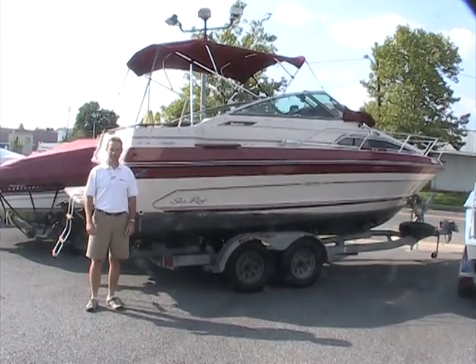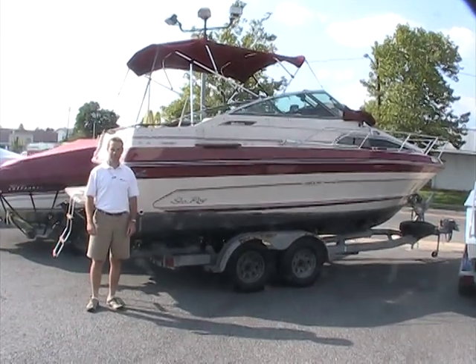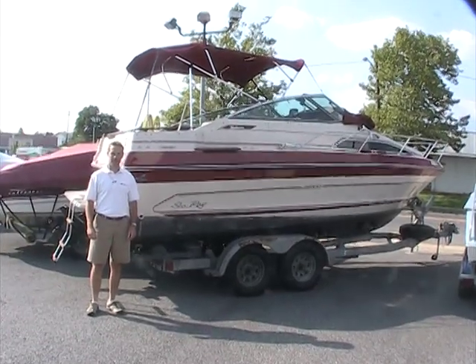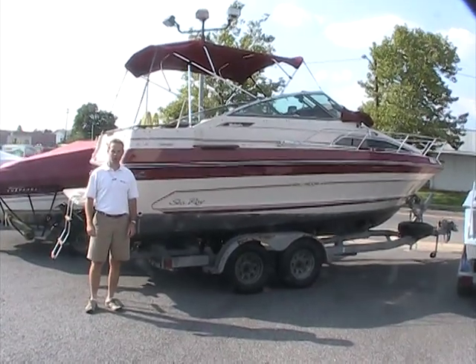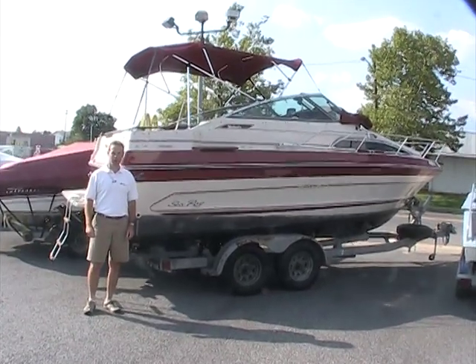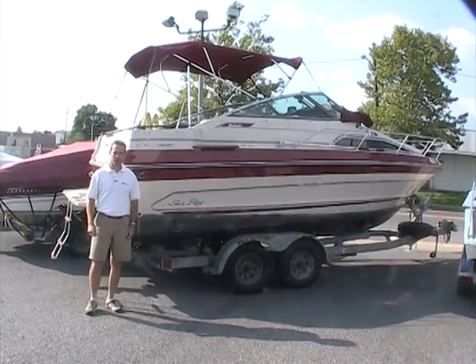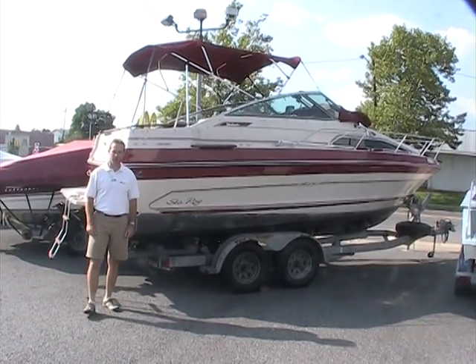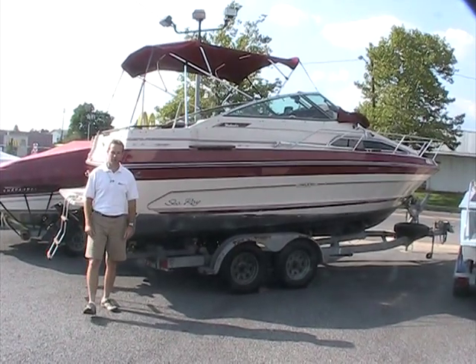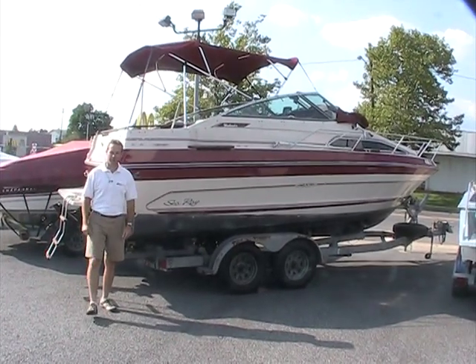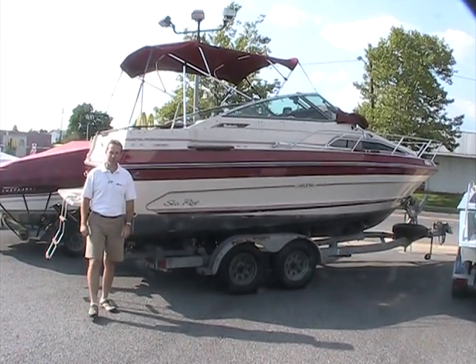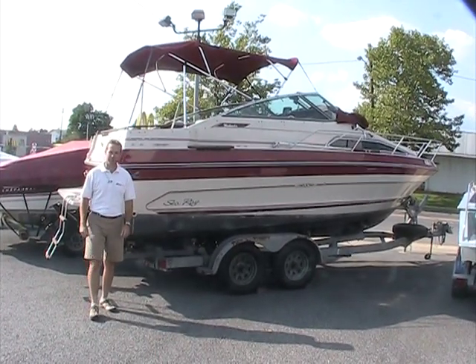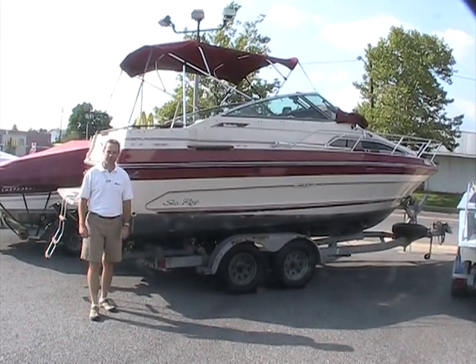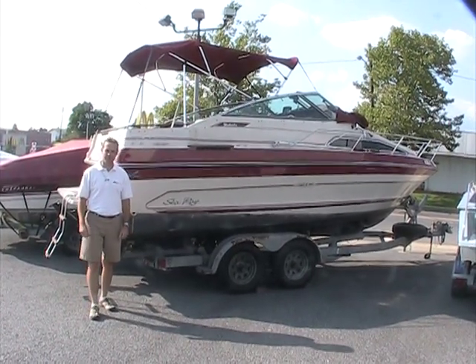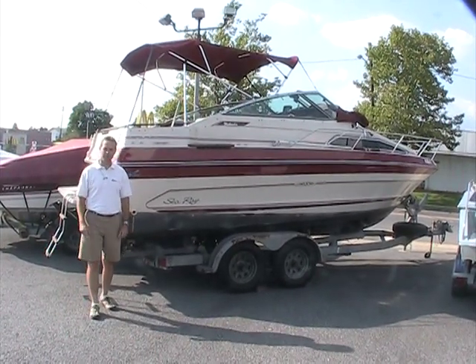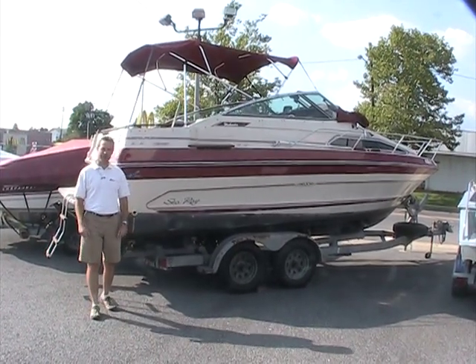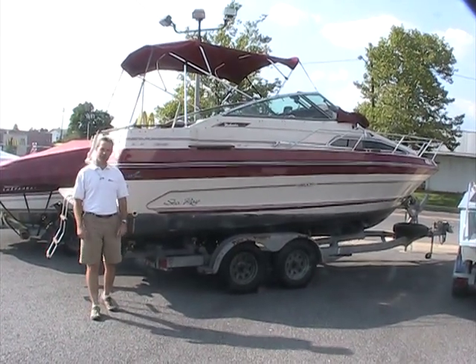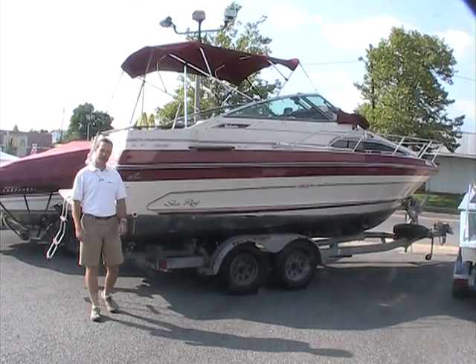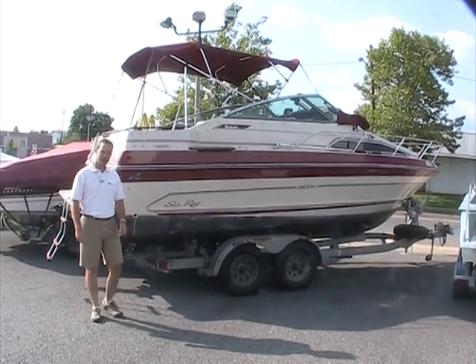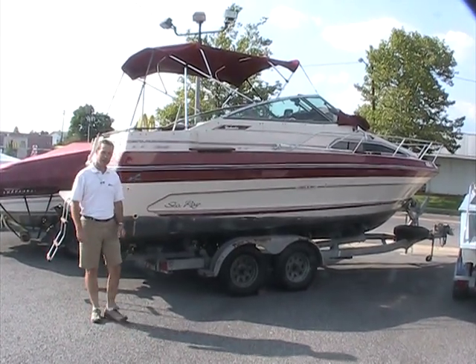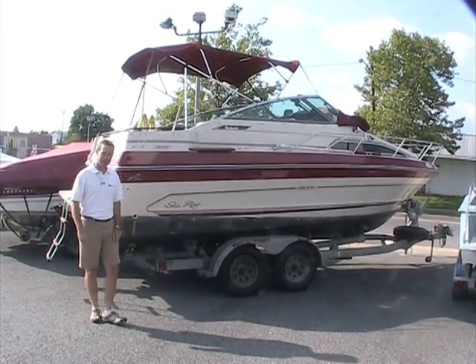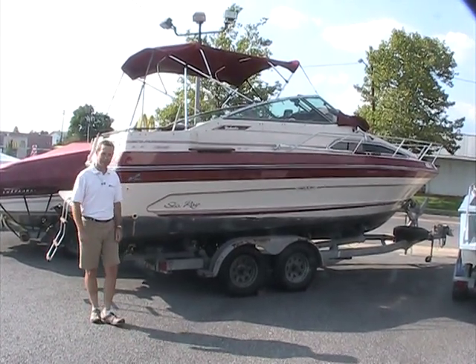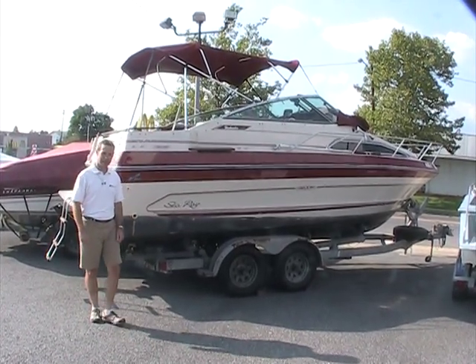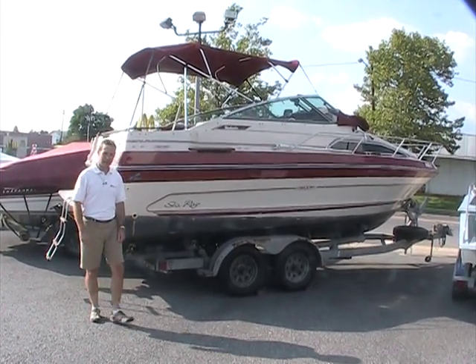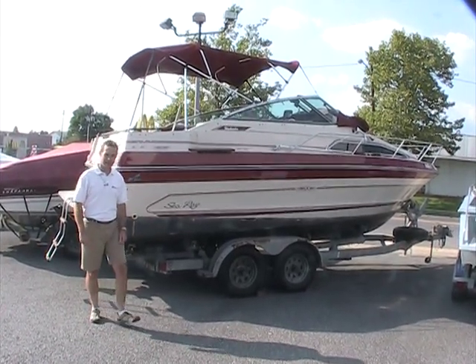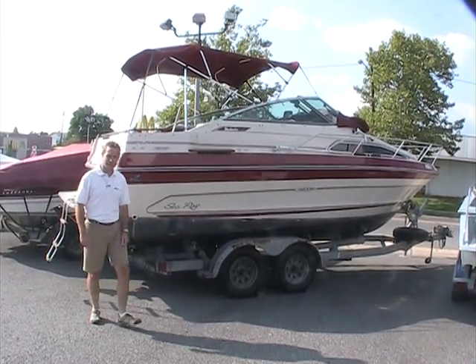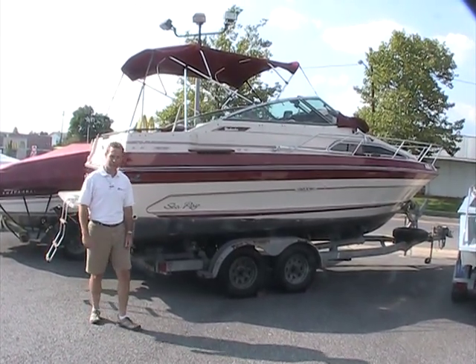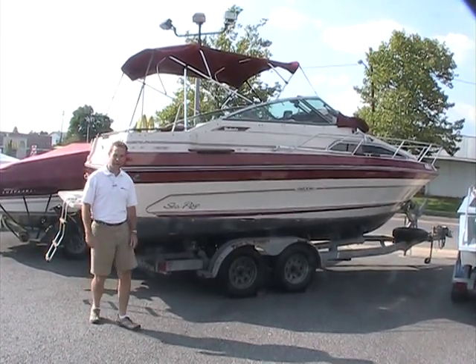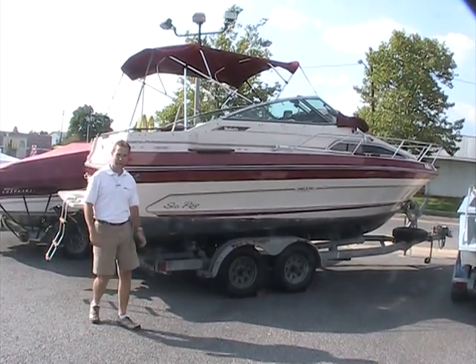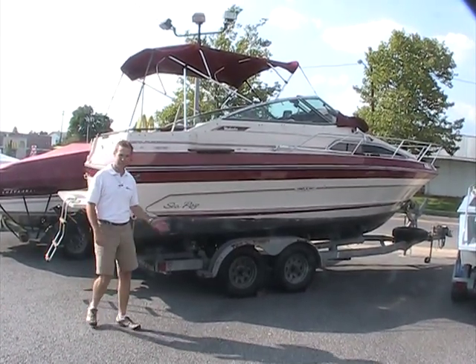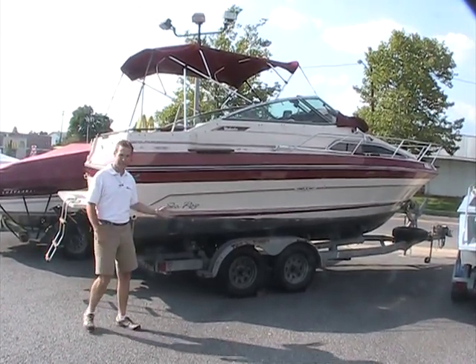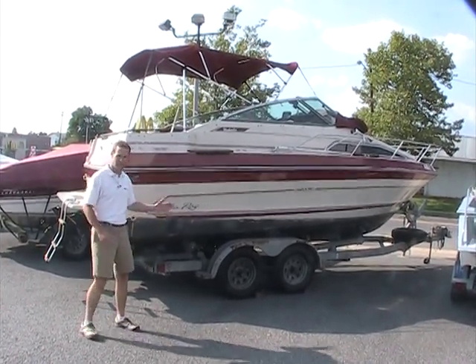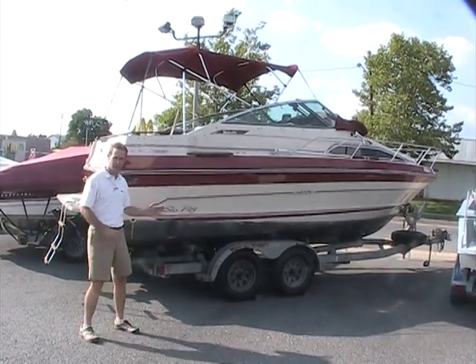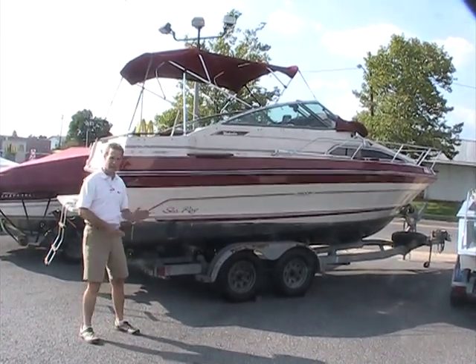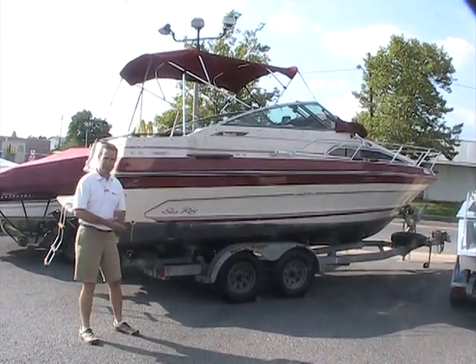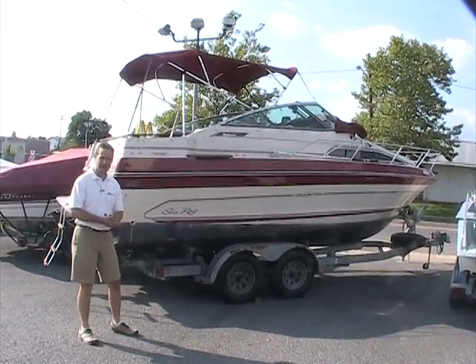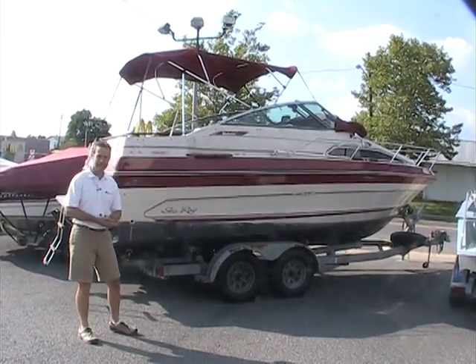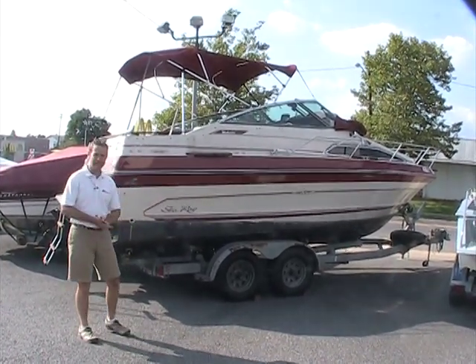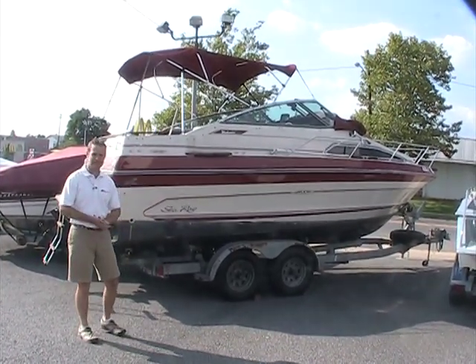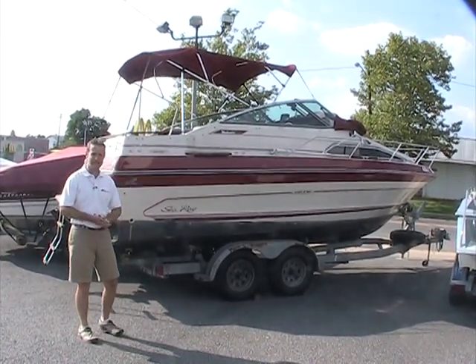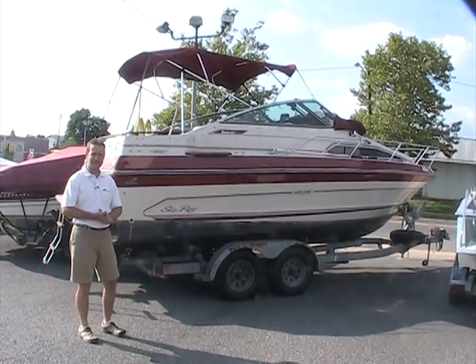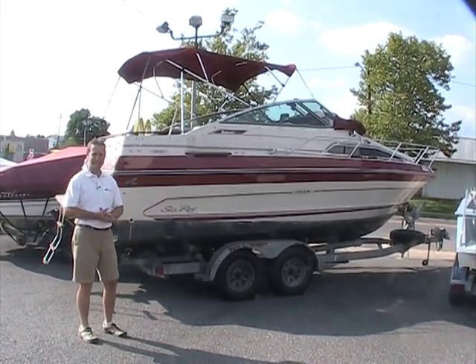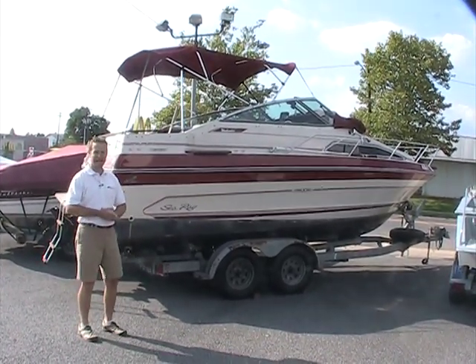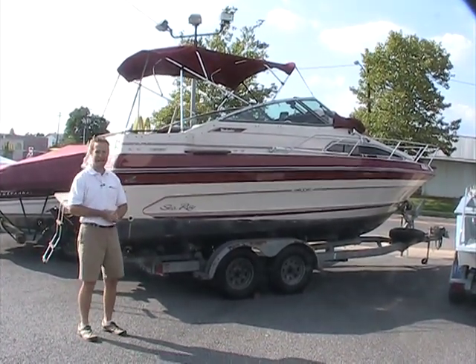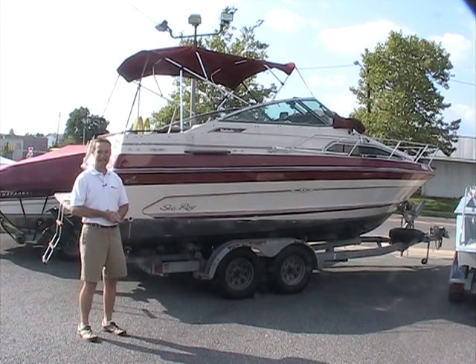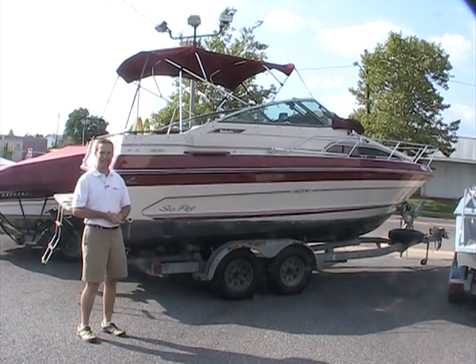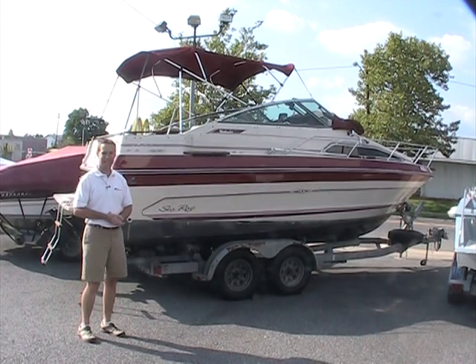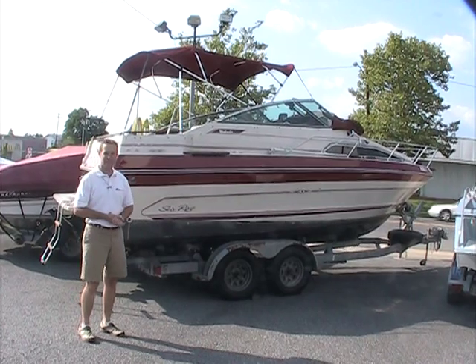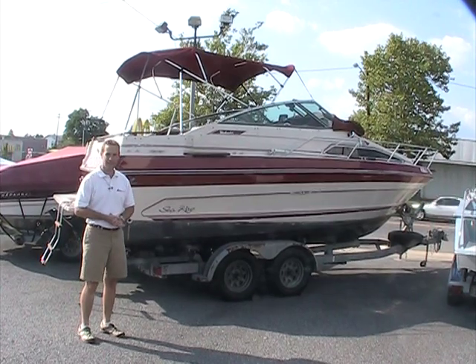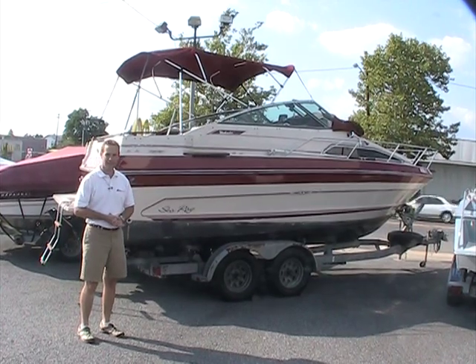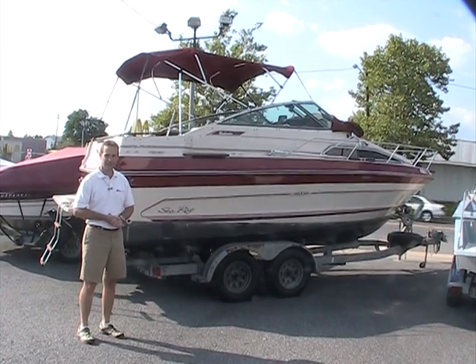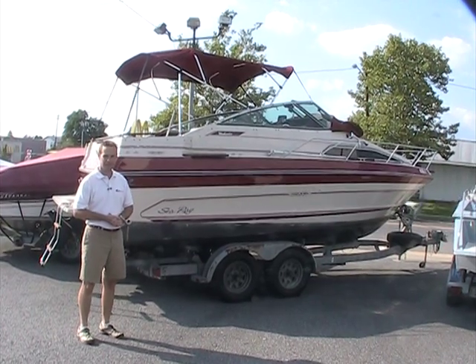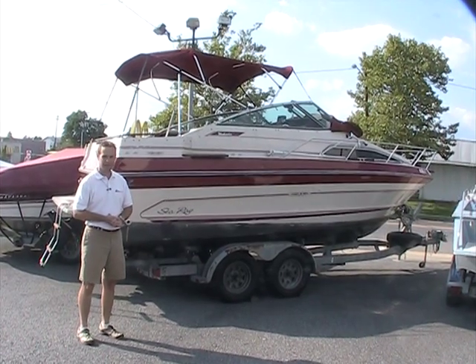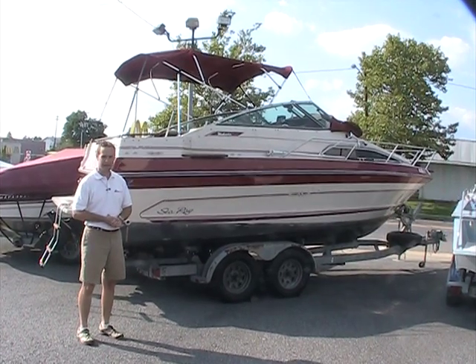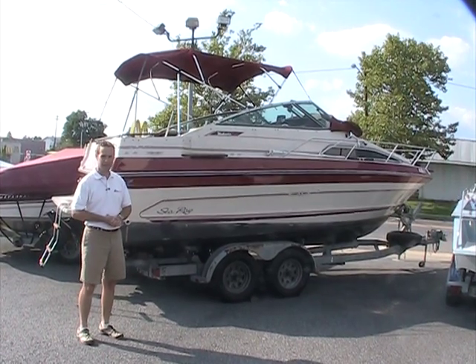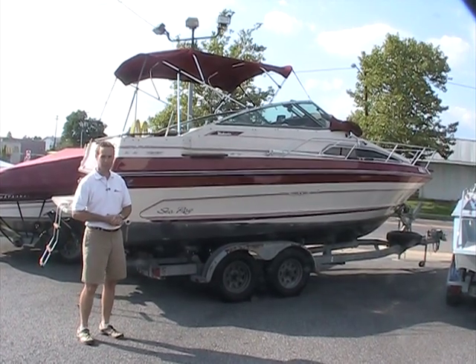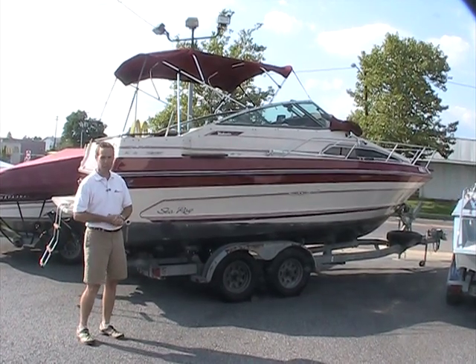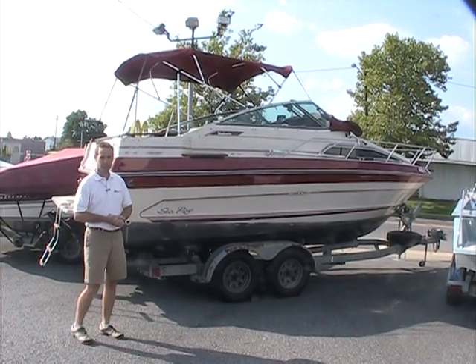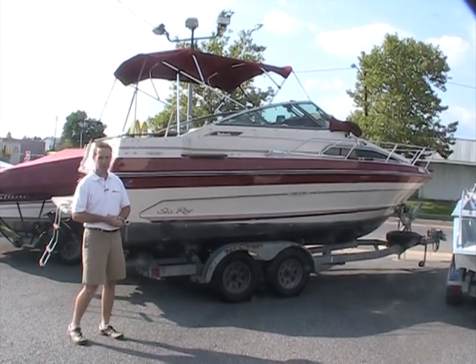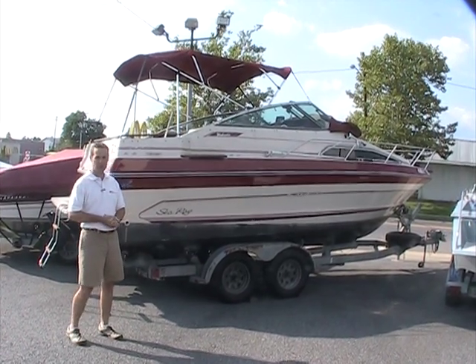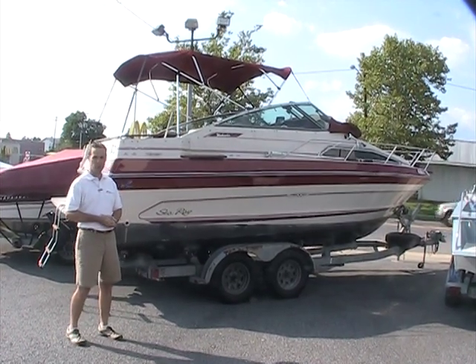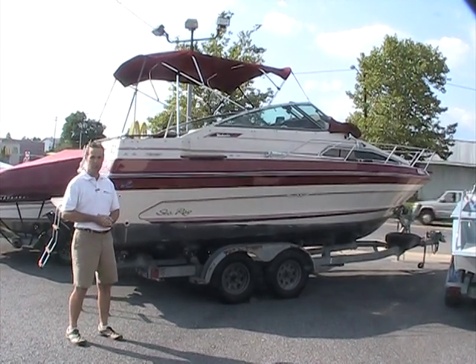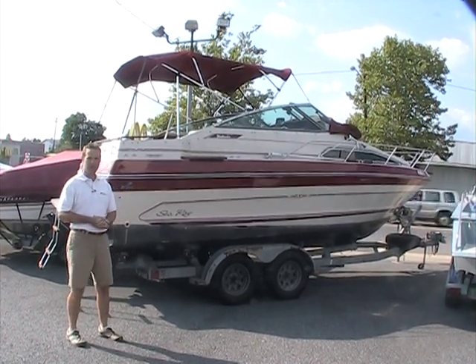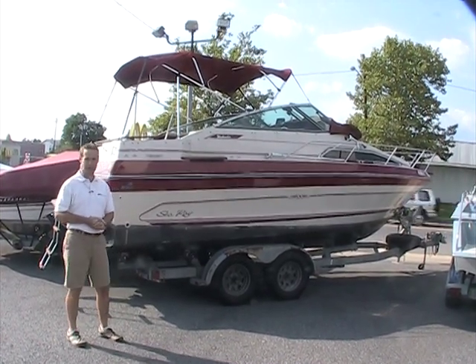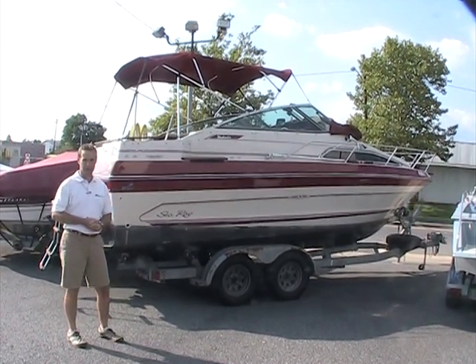Hello, welcome to Peter's Marine. My name is Dennis and I have today for you a 1998 Sea Ray. It's a 230 Weekender.